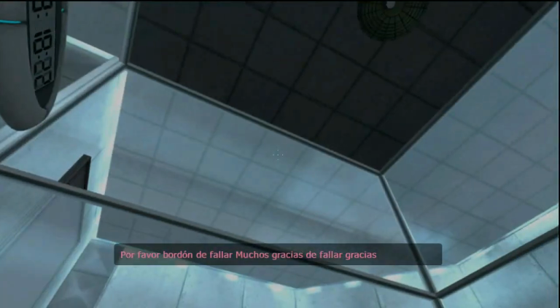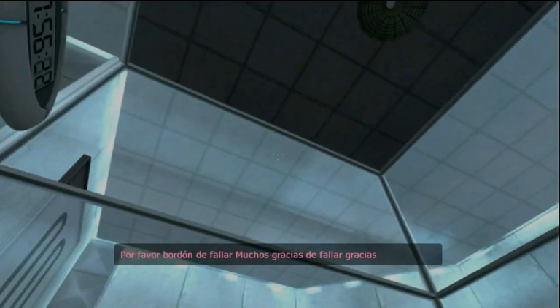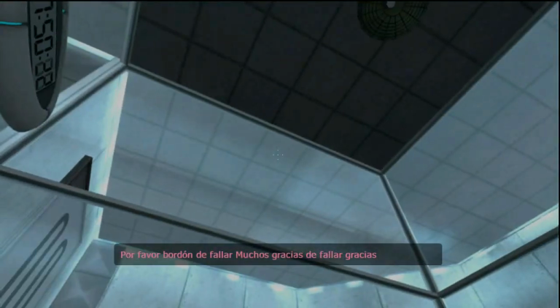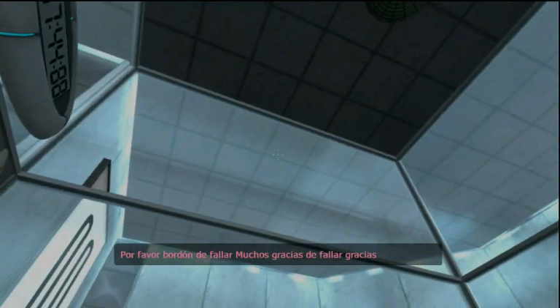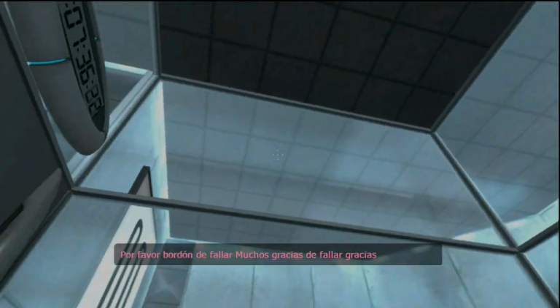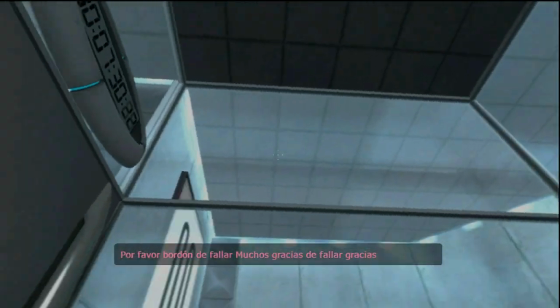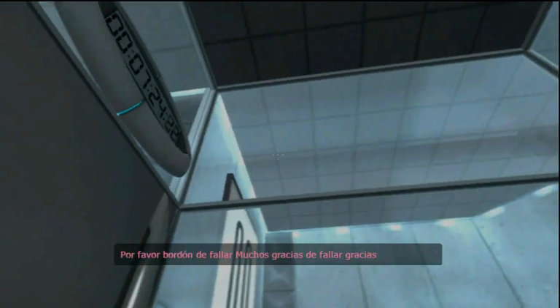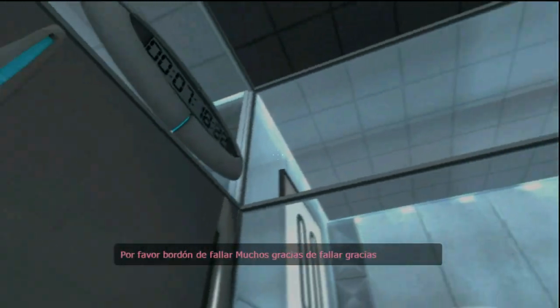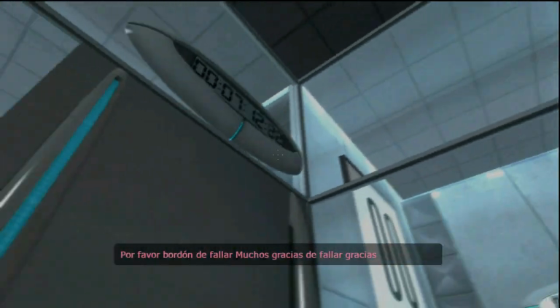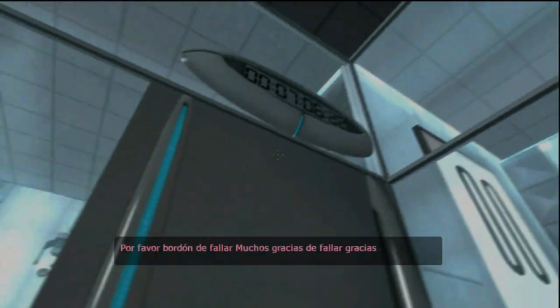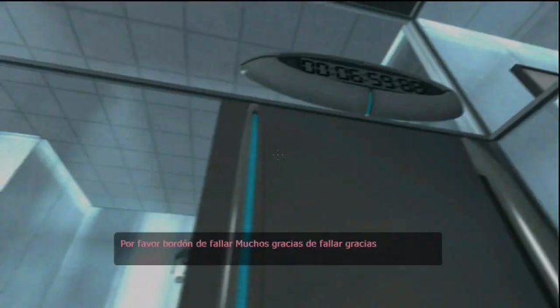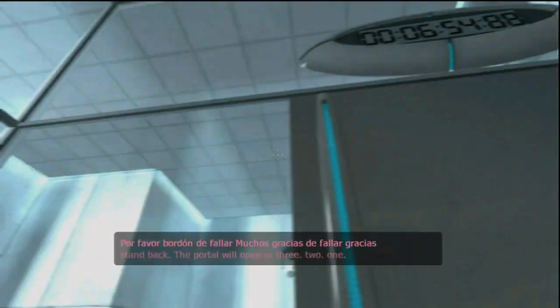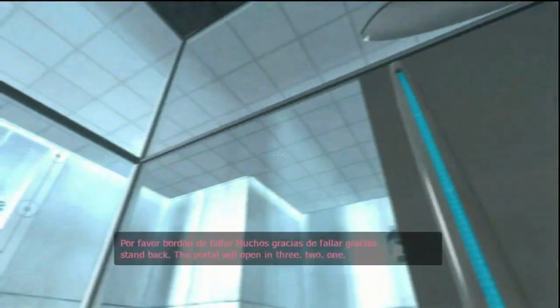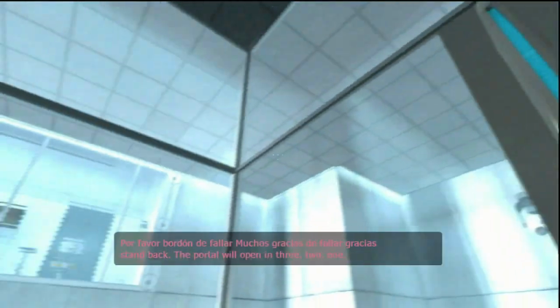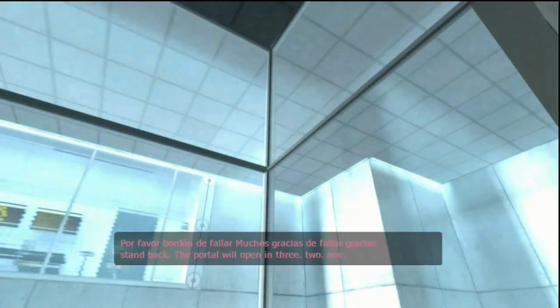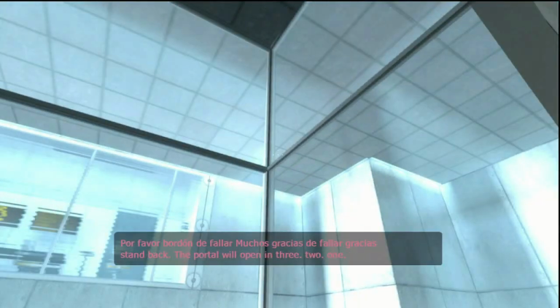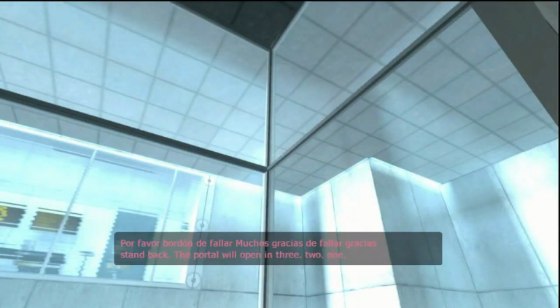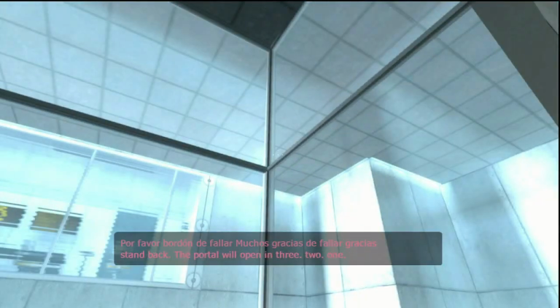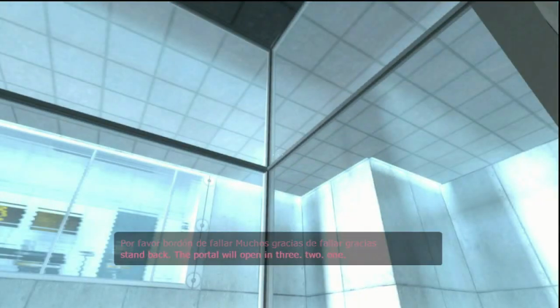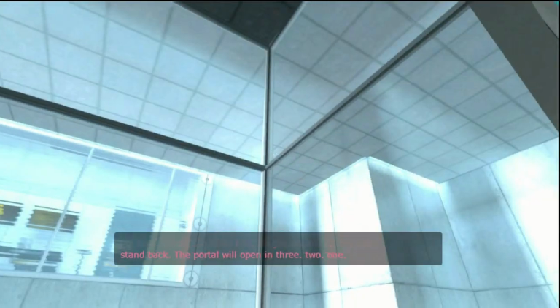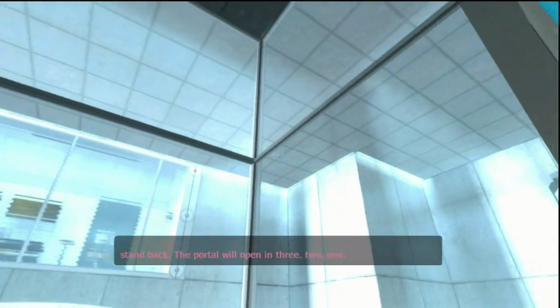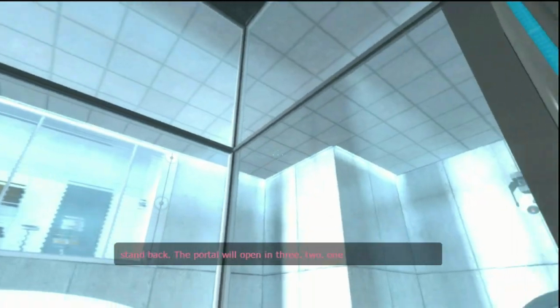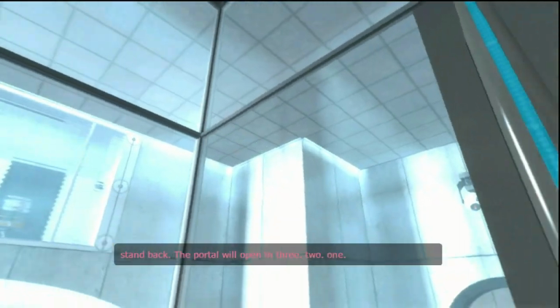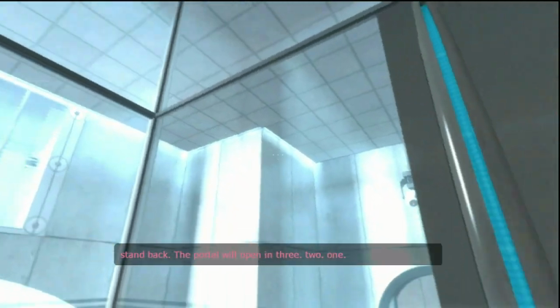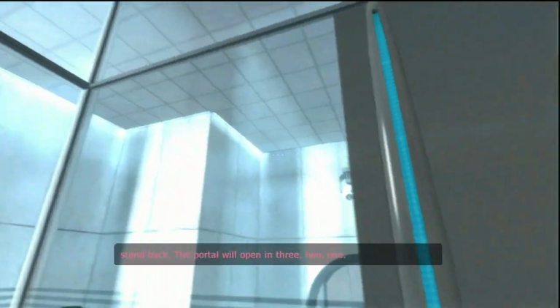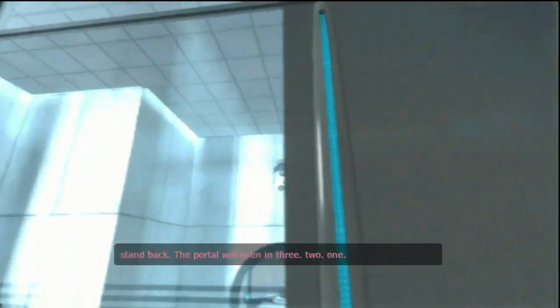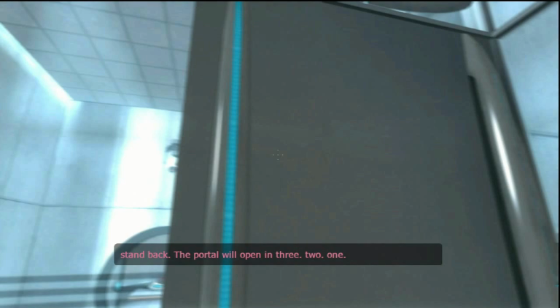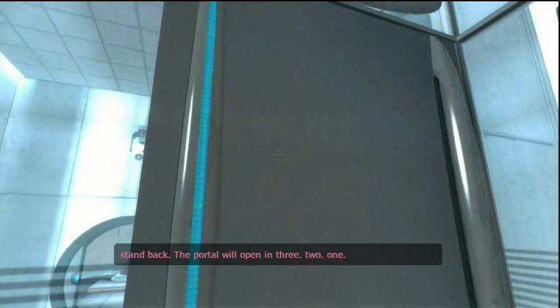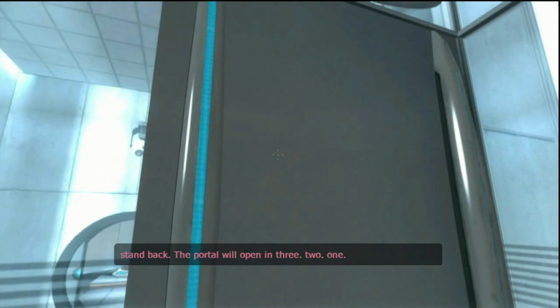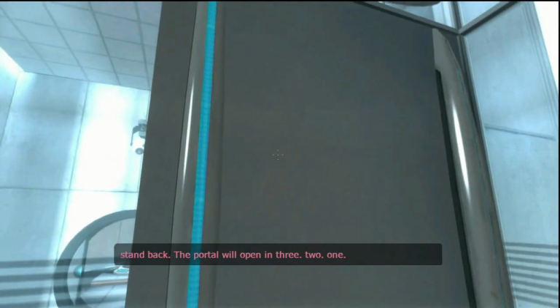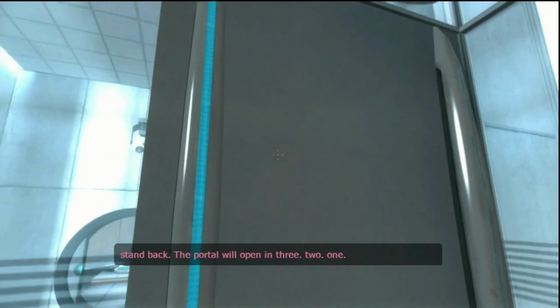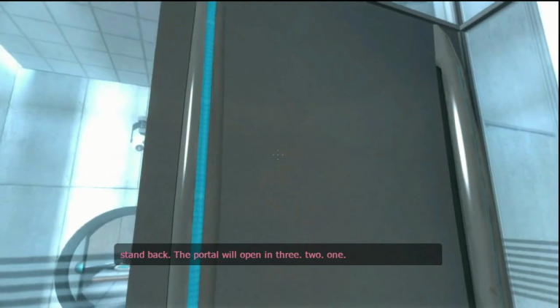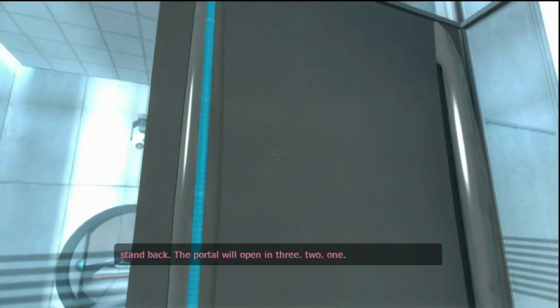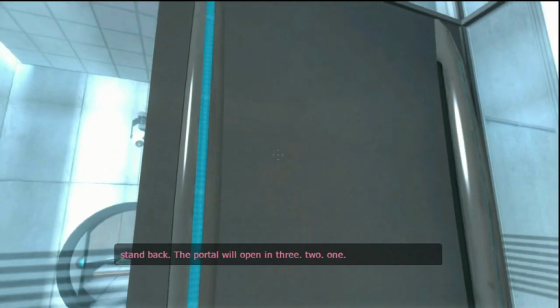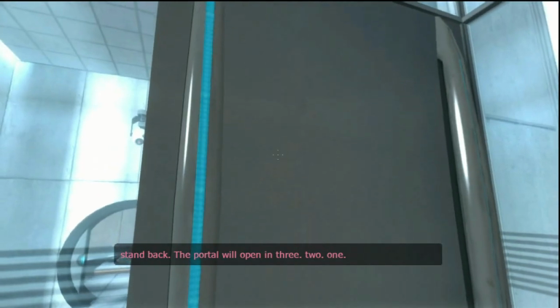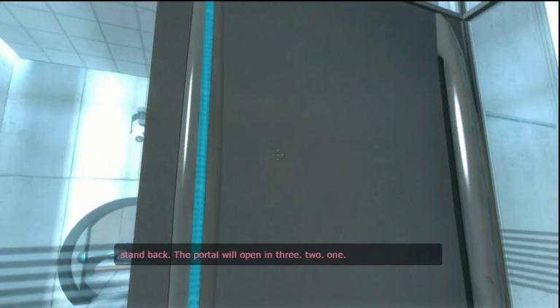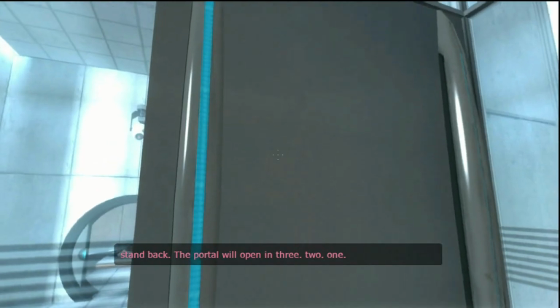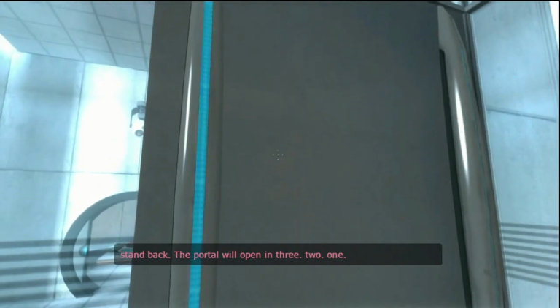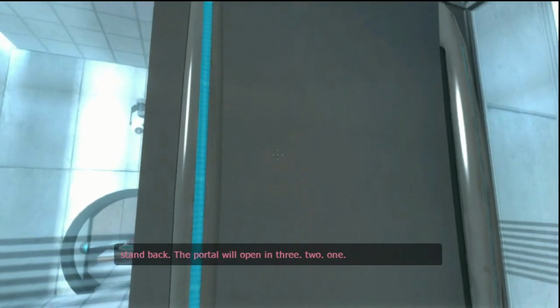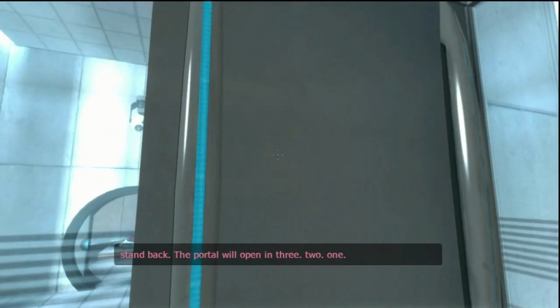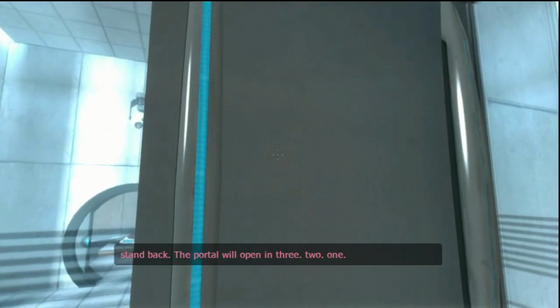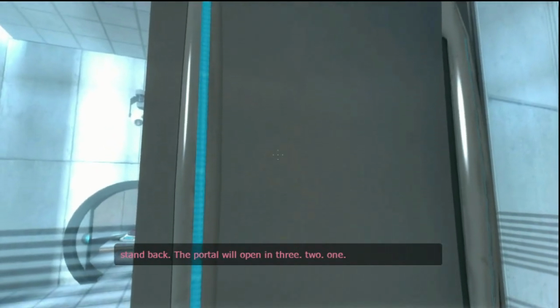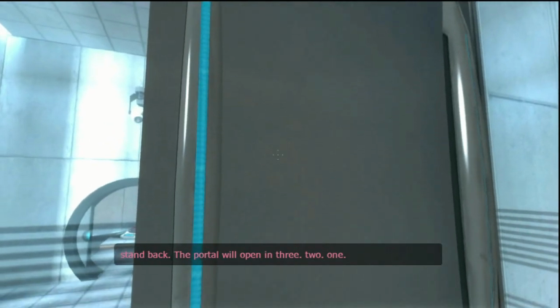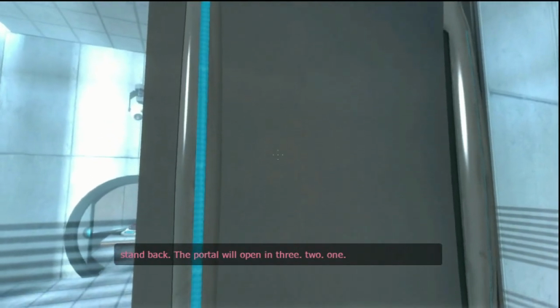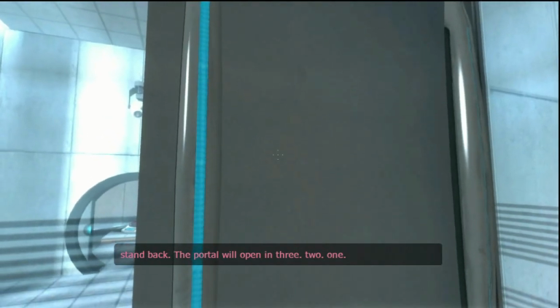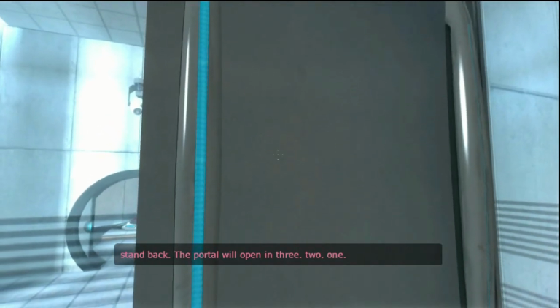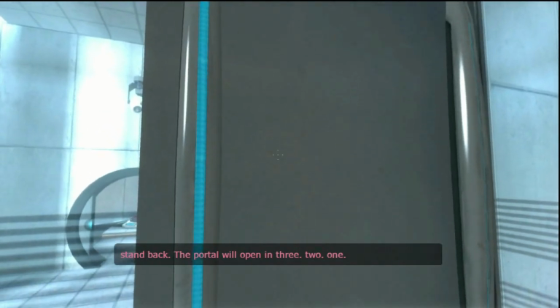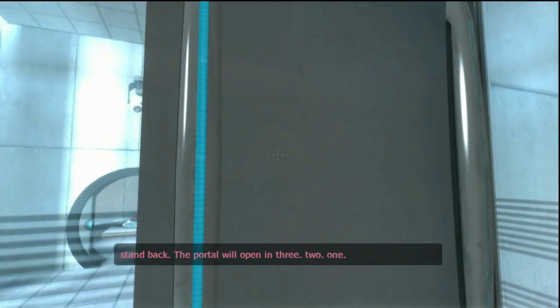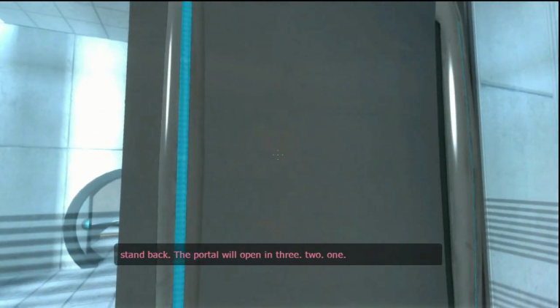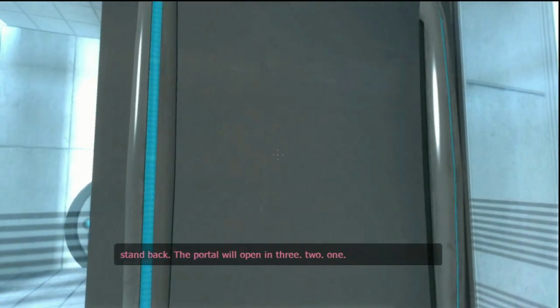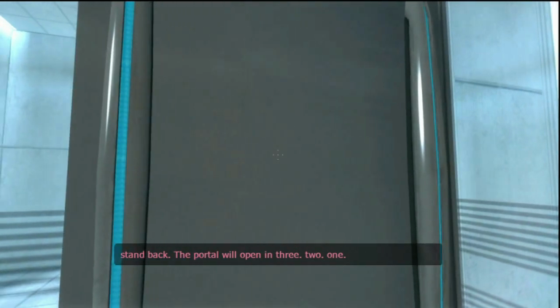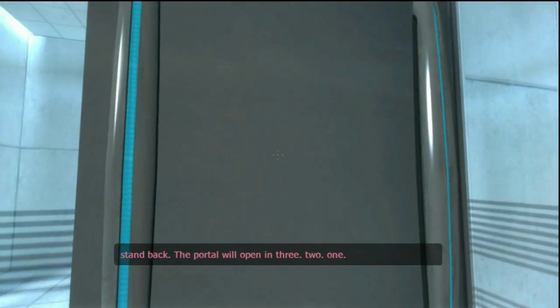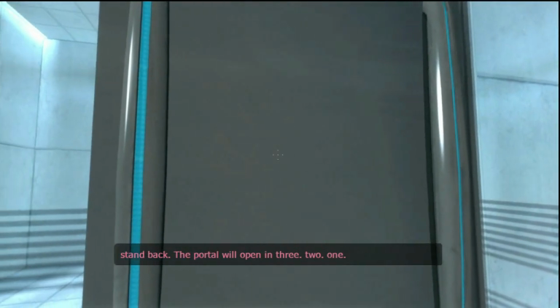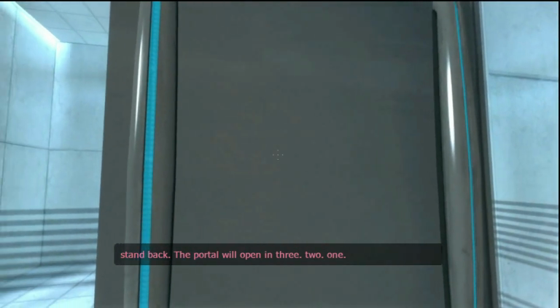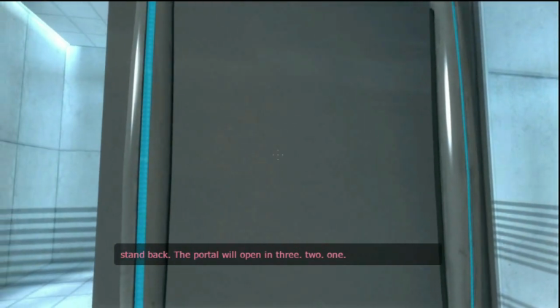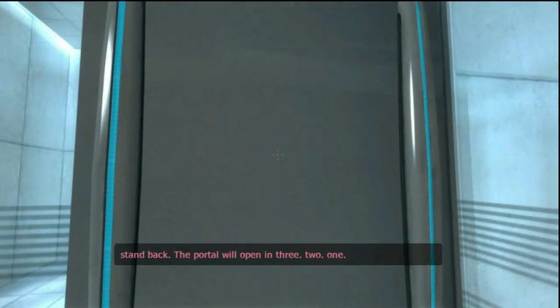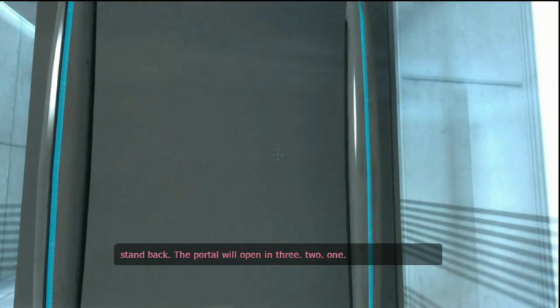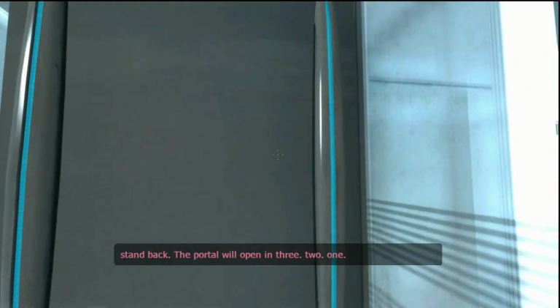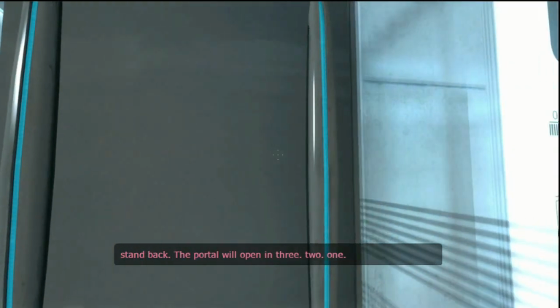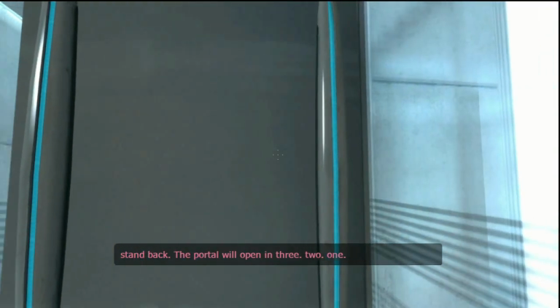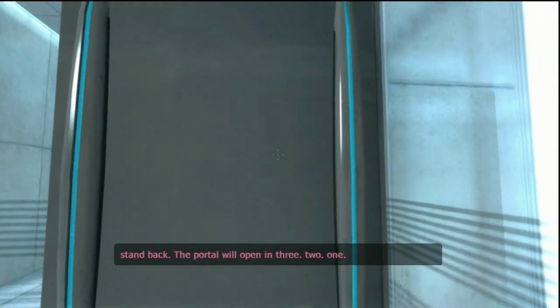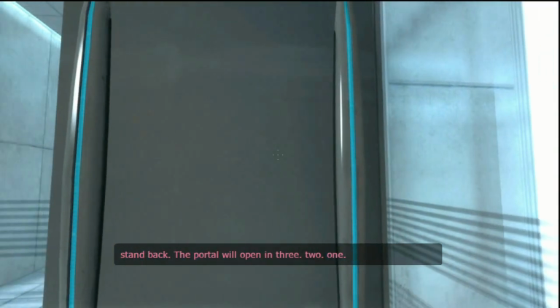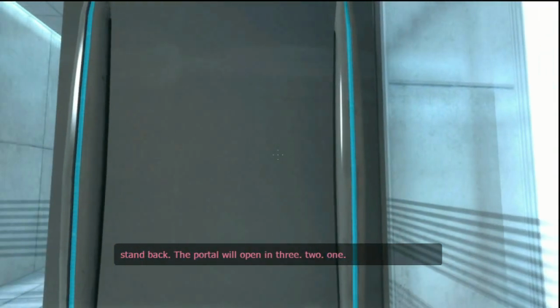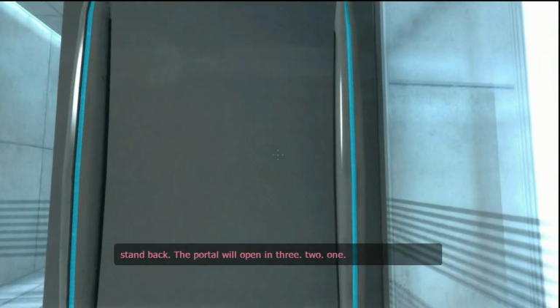I'm back. The portal will open in three... two... one.